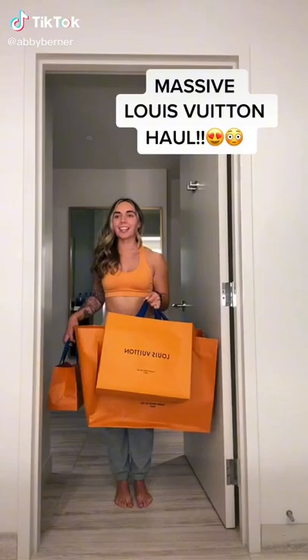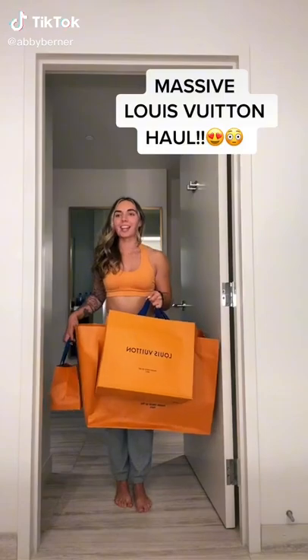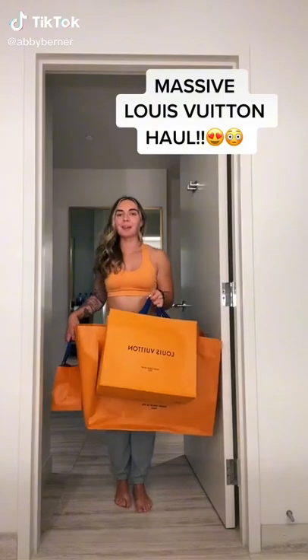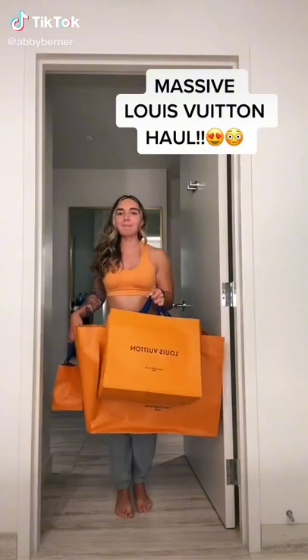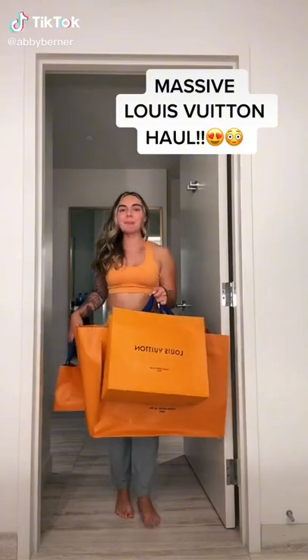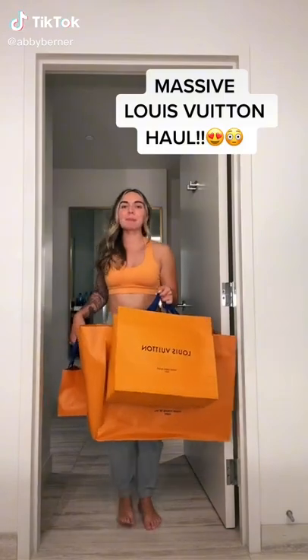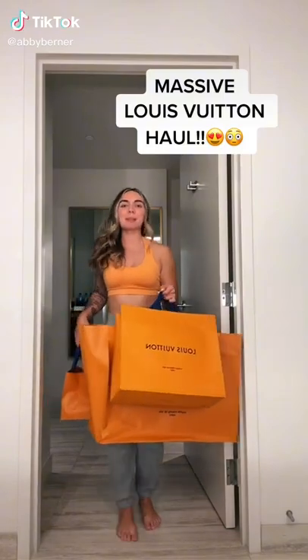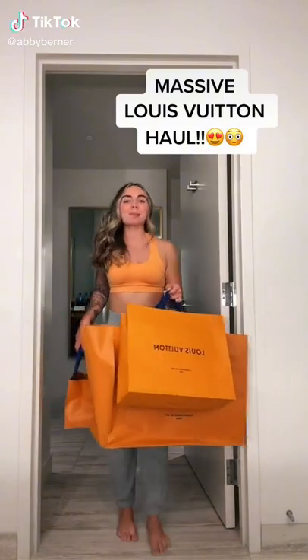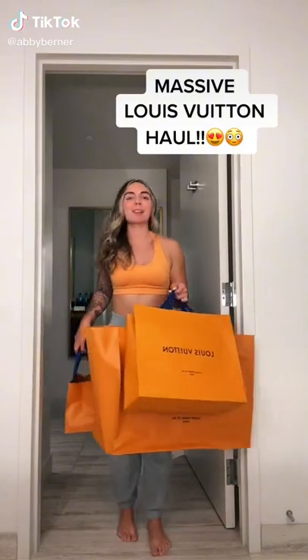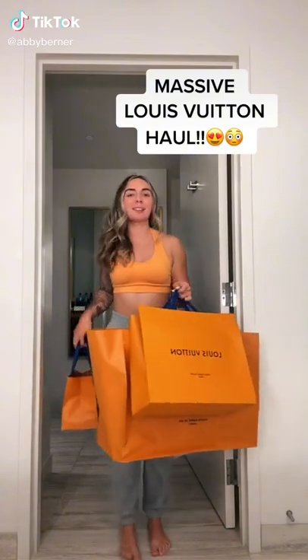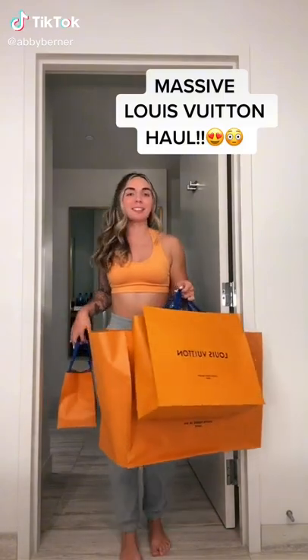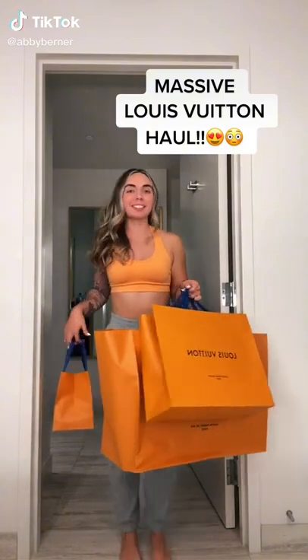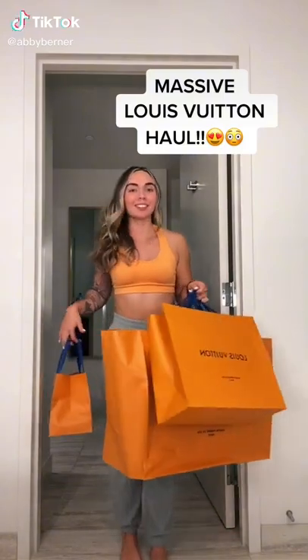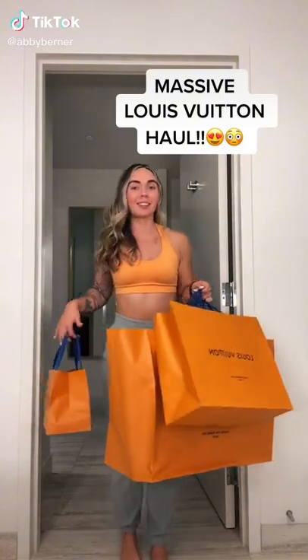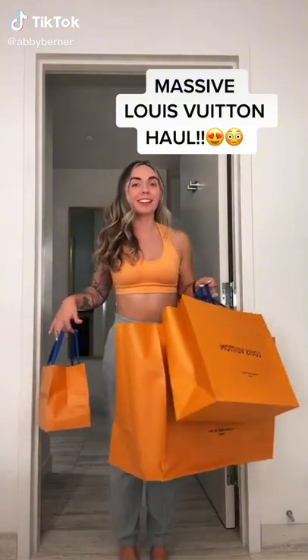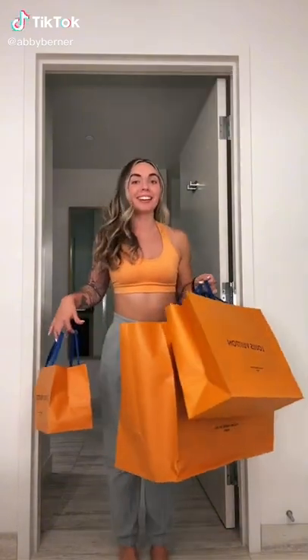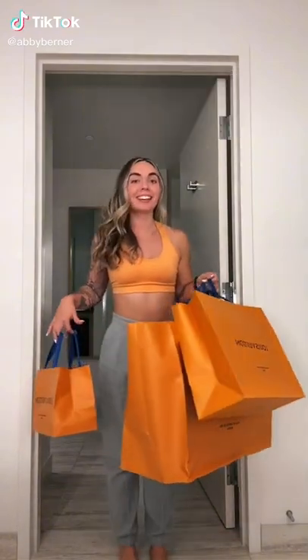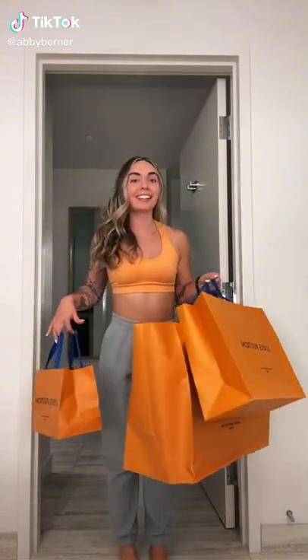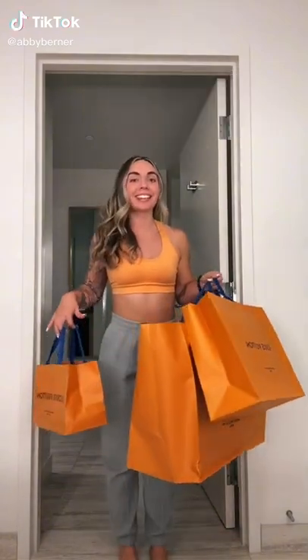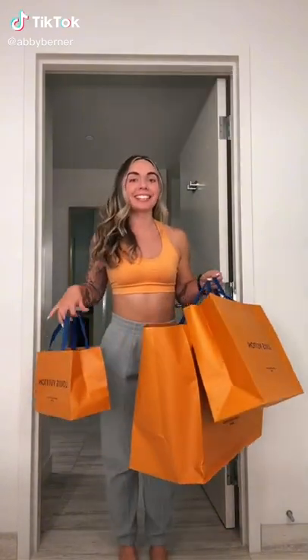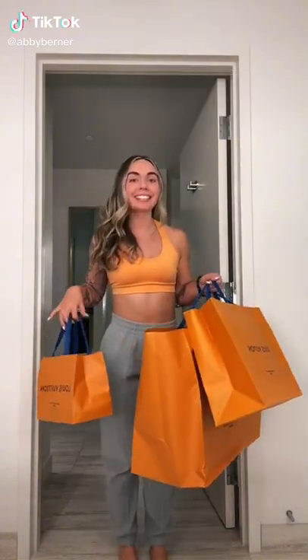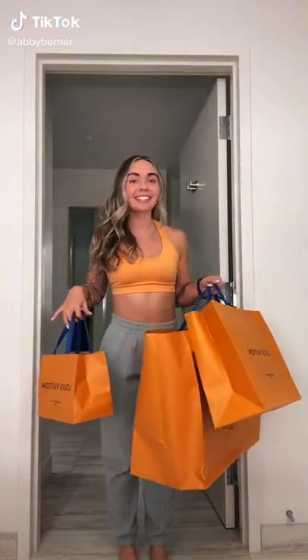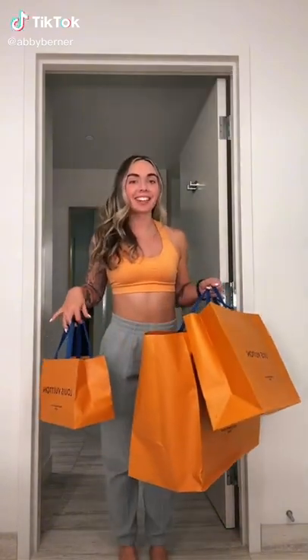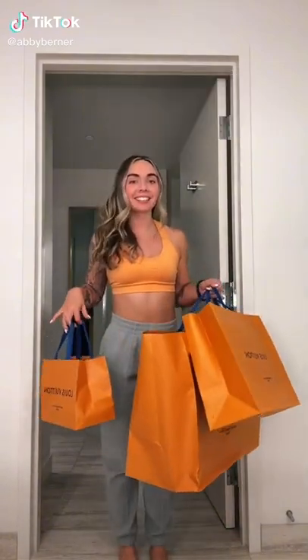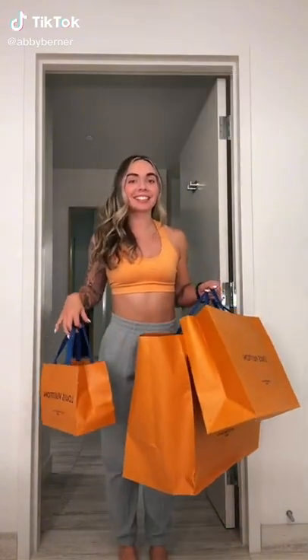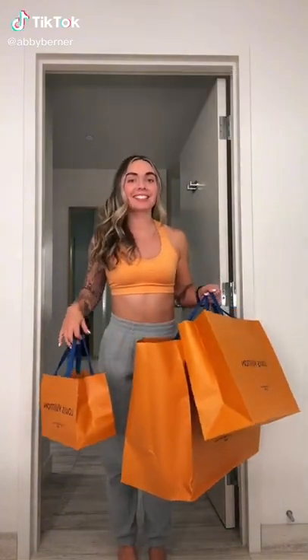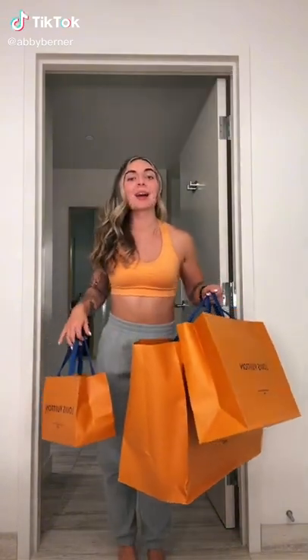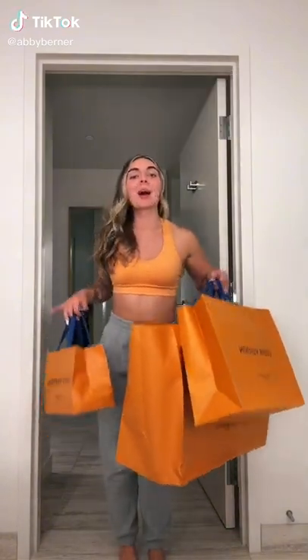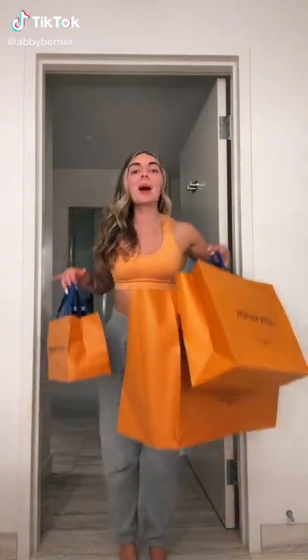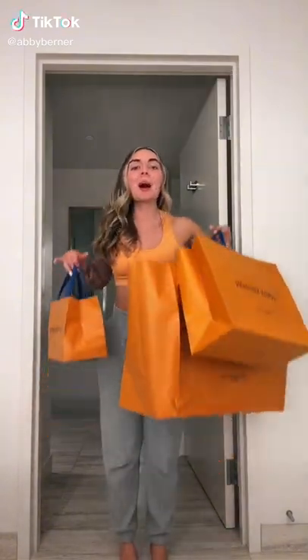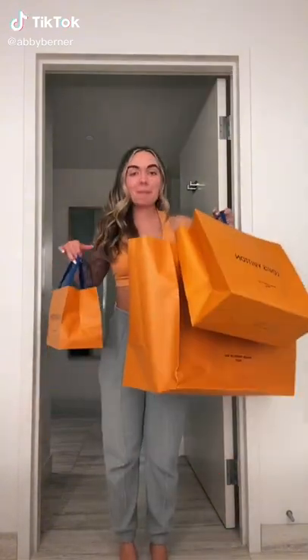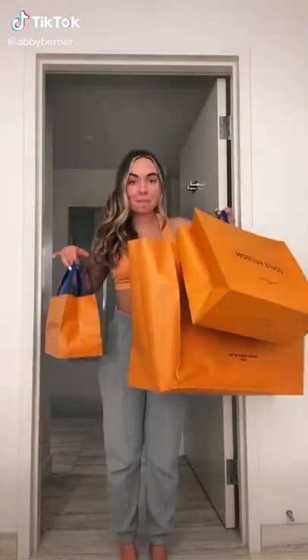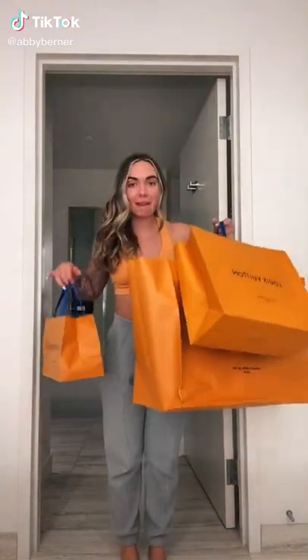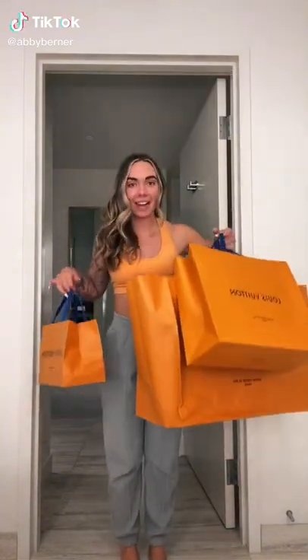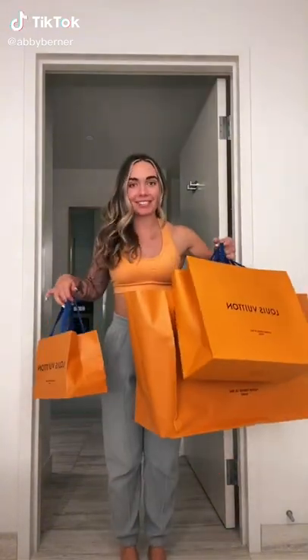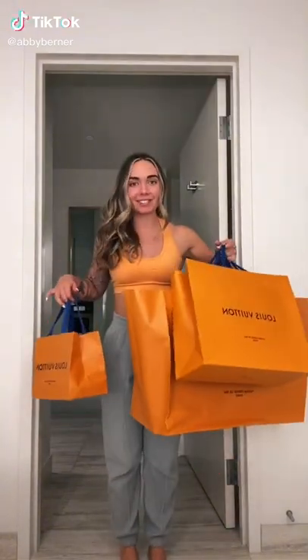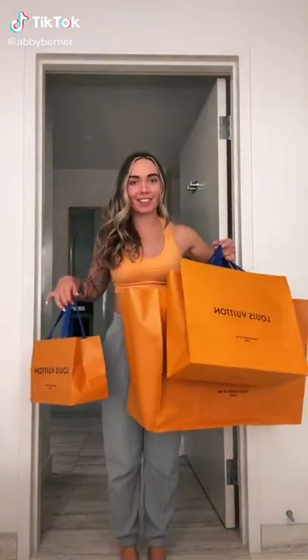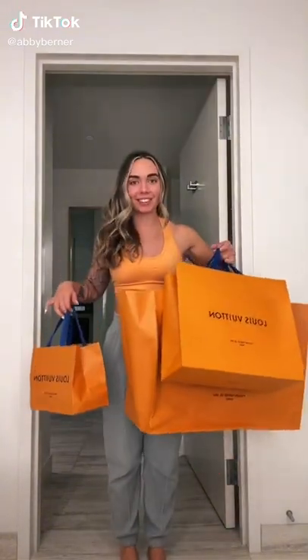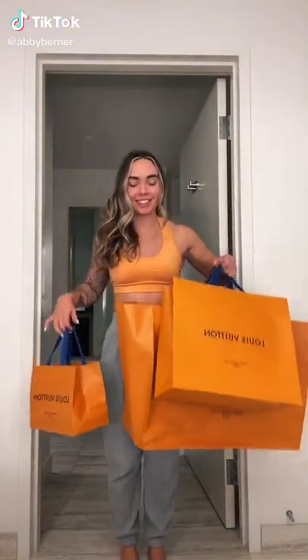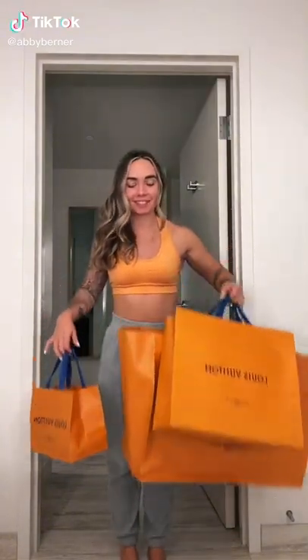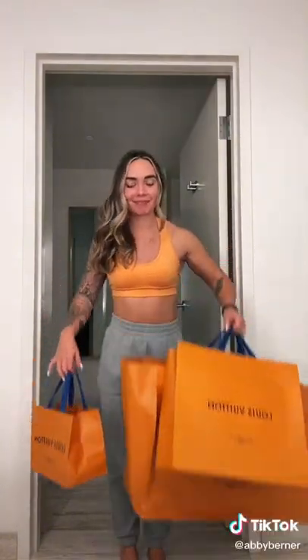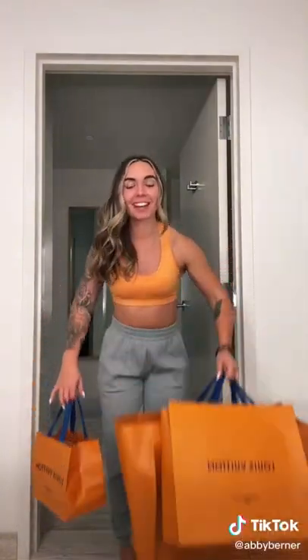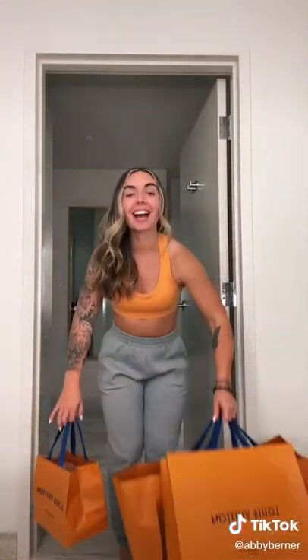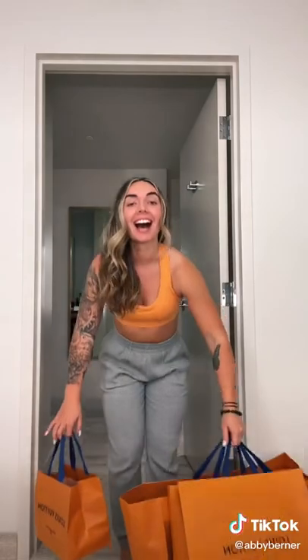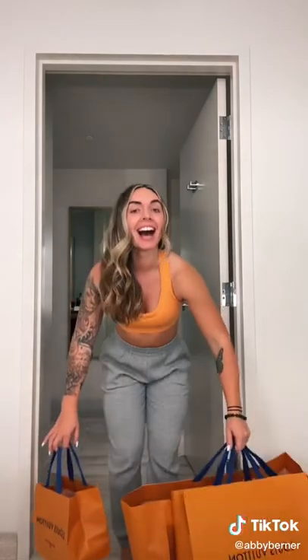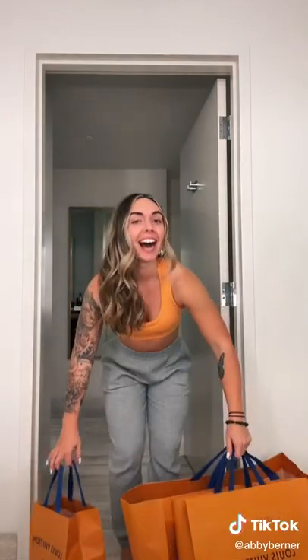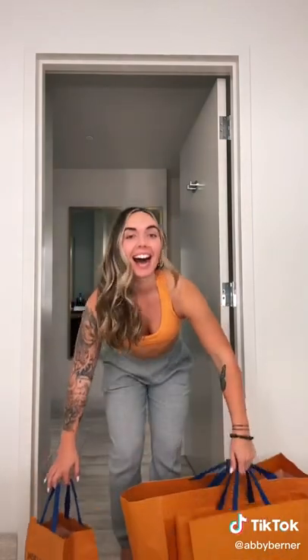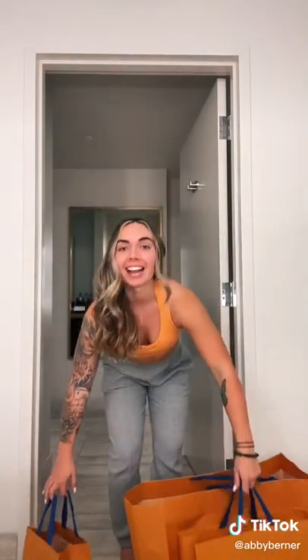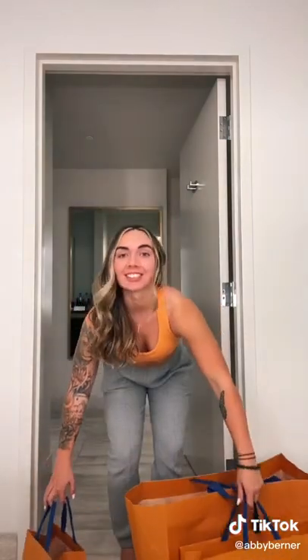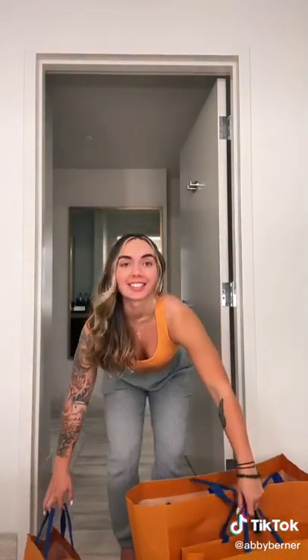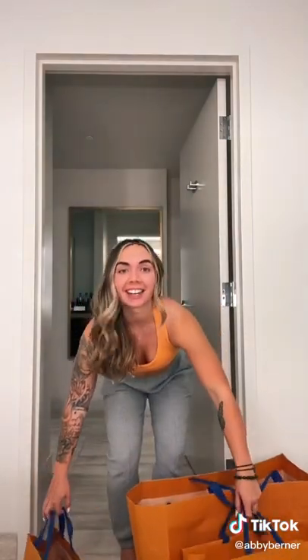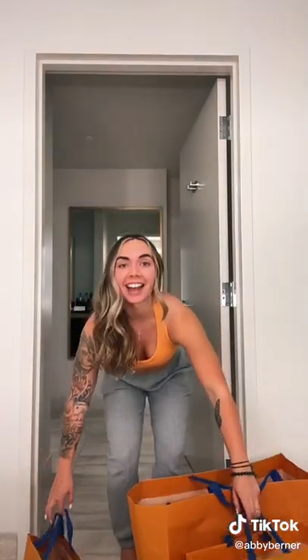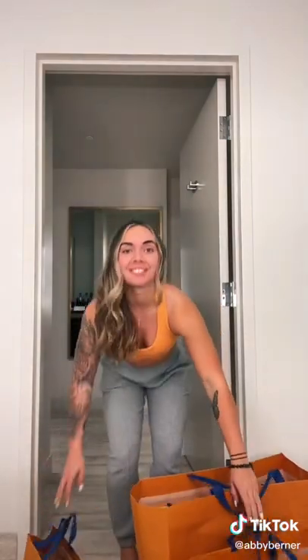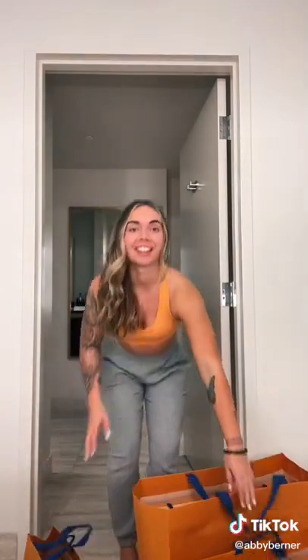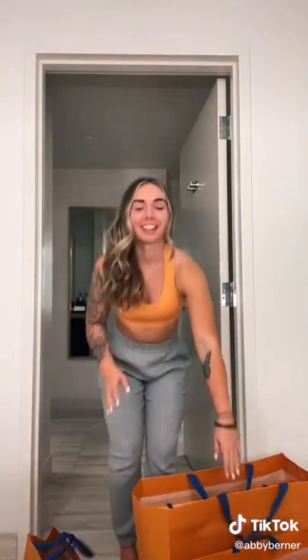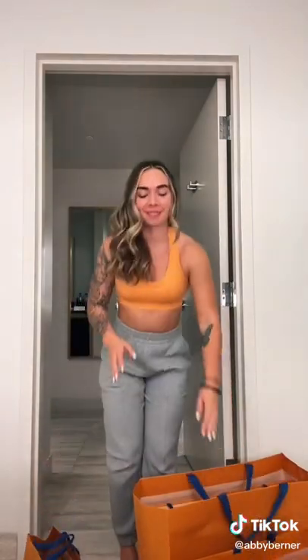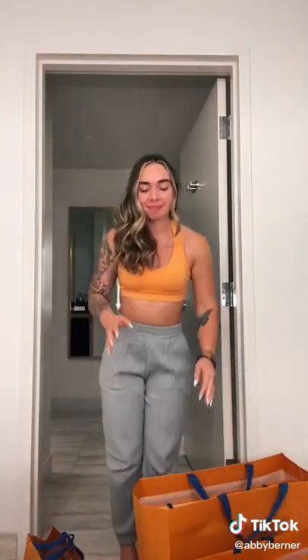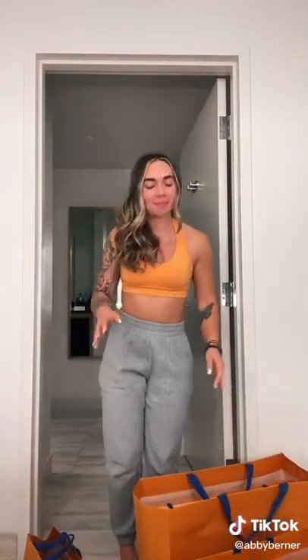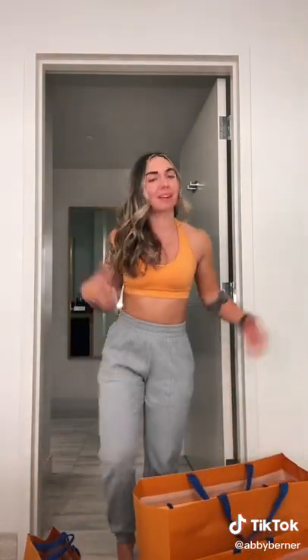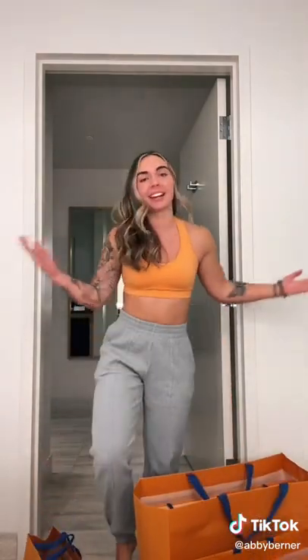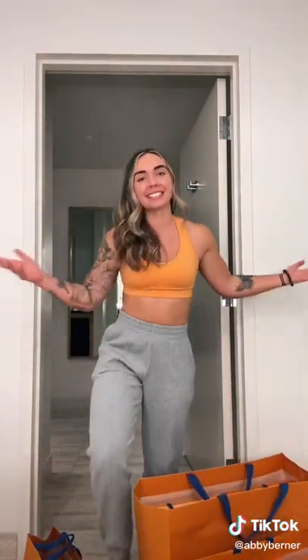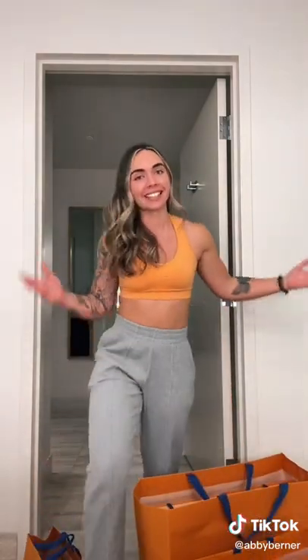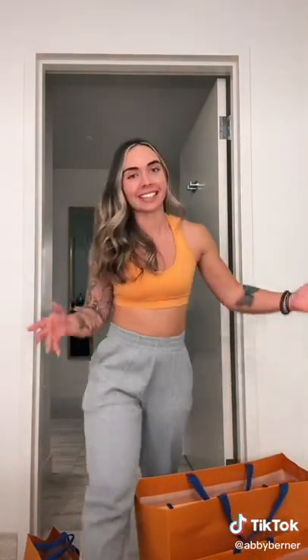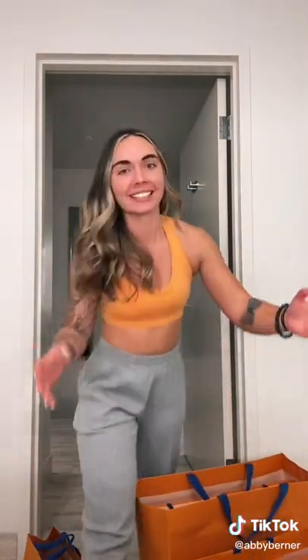Beep beep, coming through. Ladies and Jens, massive haul time. I shouldn't have done it, but I did it.